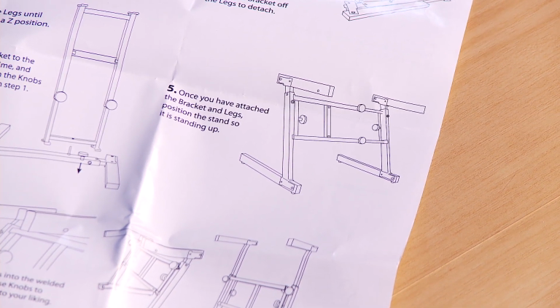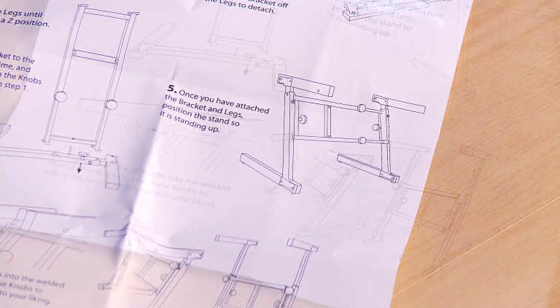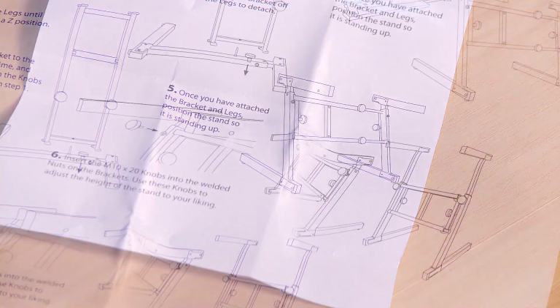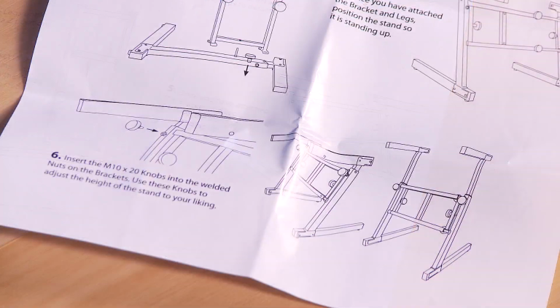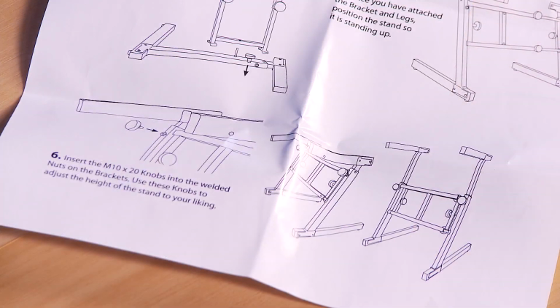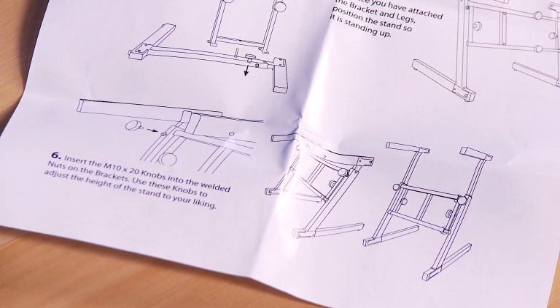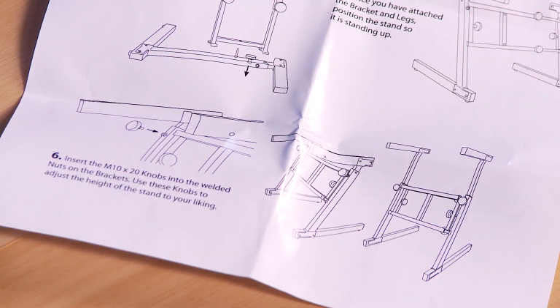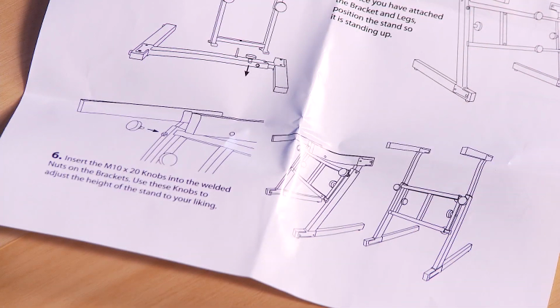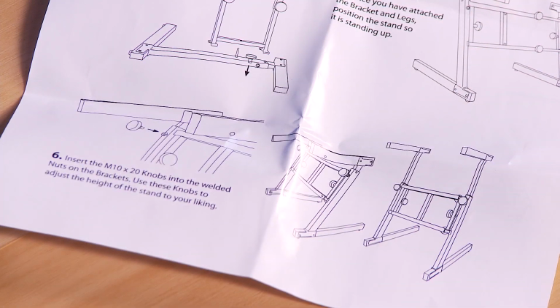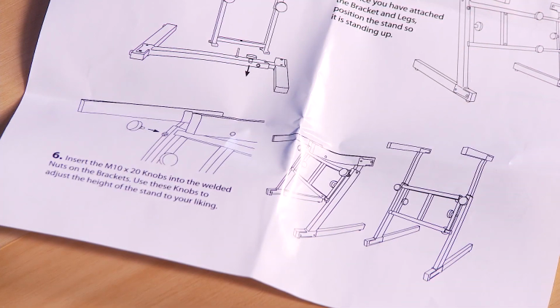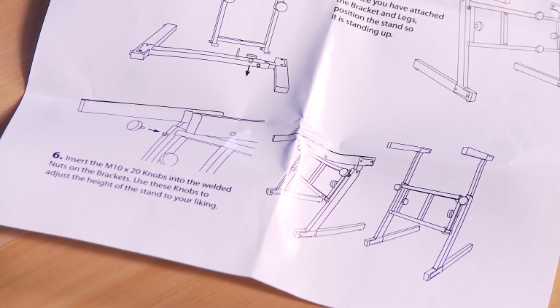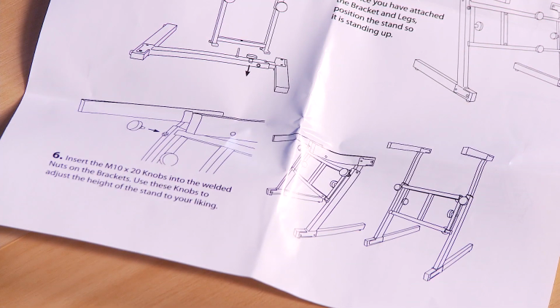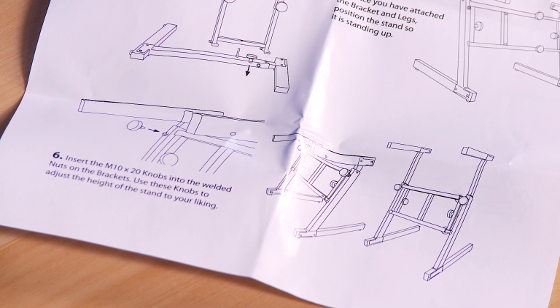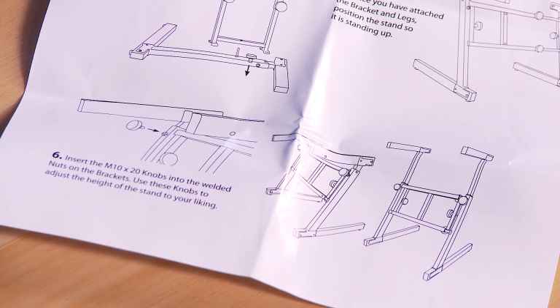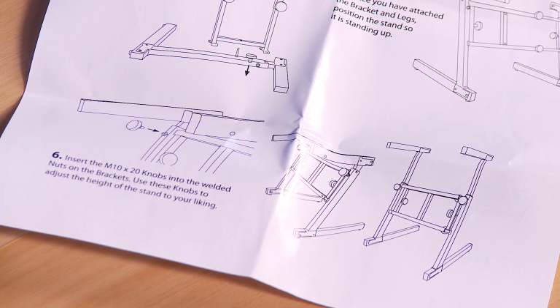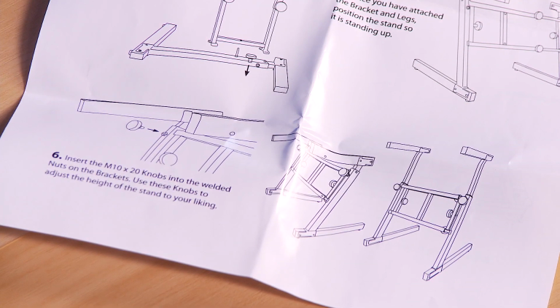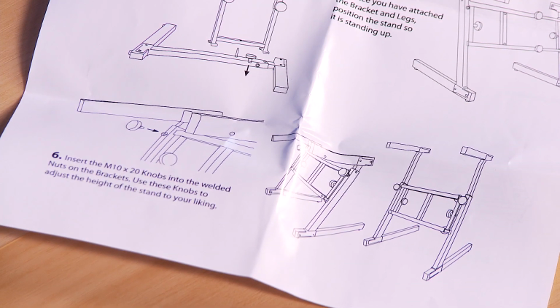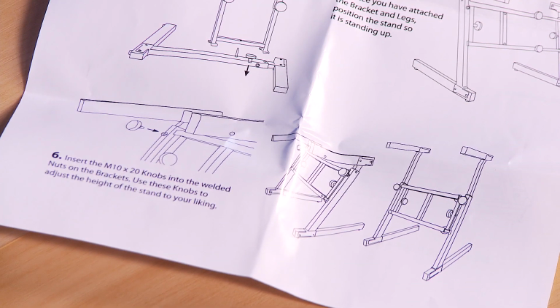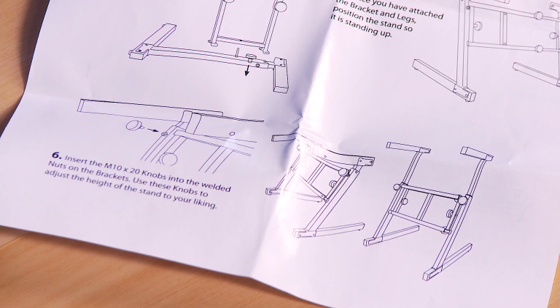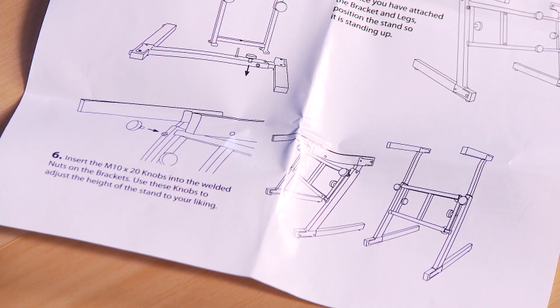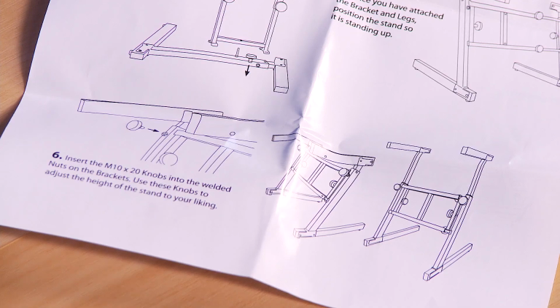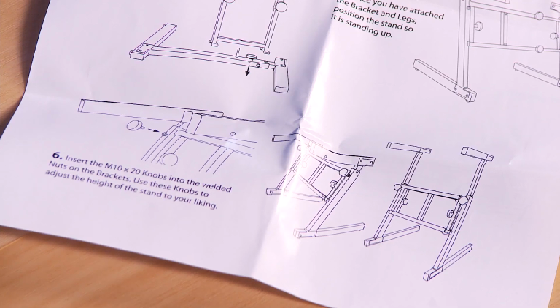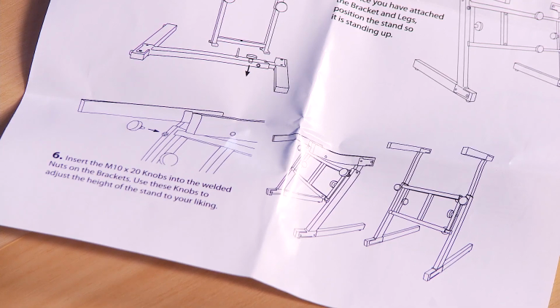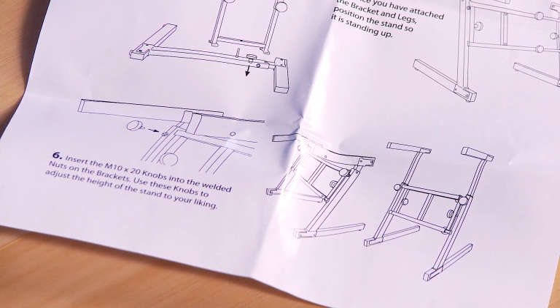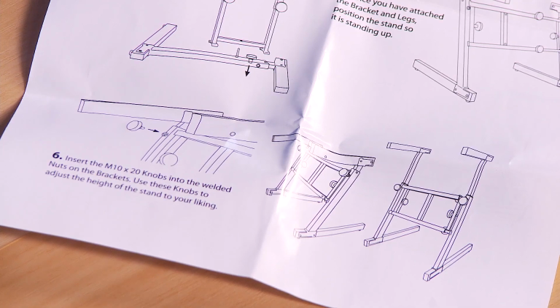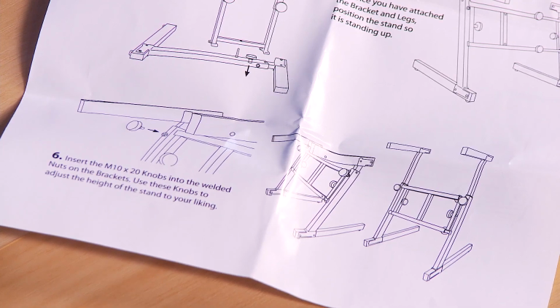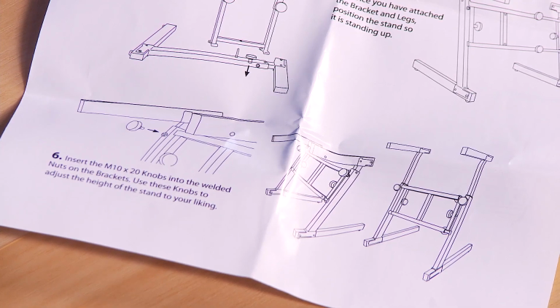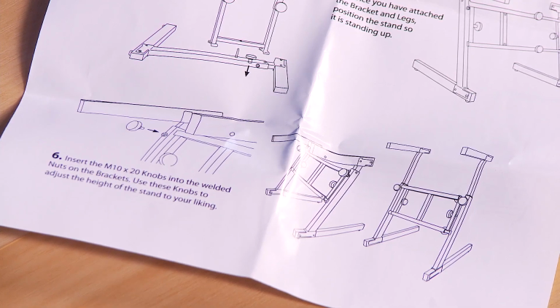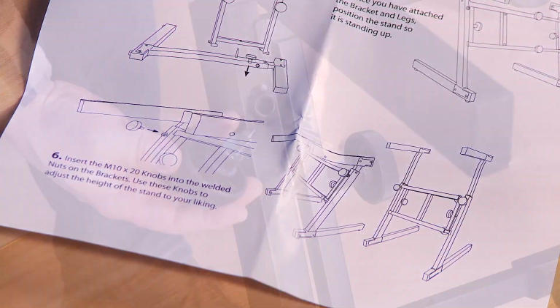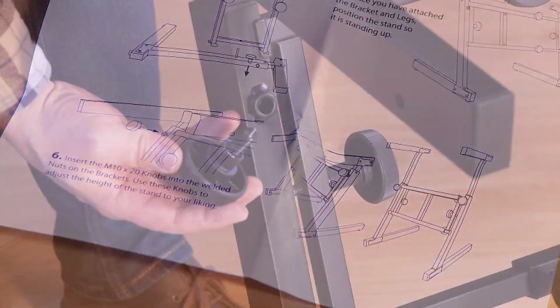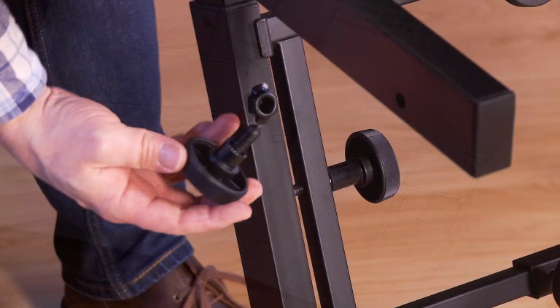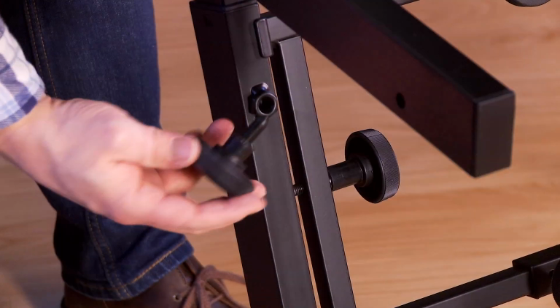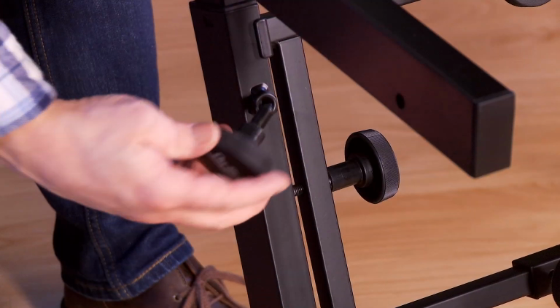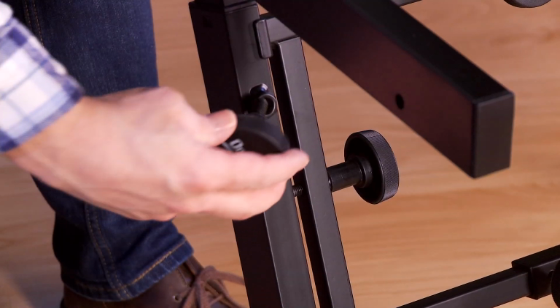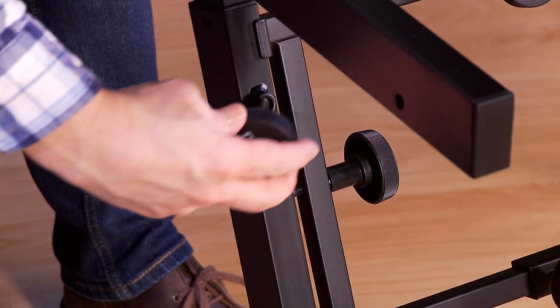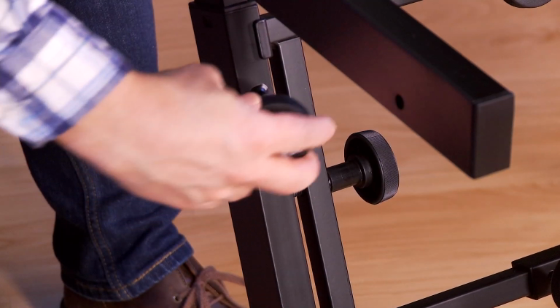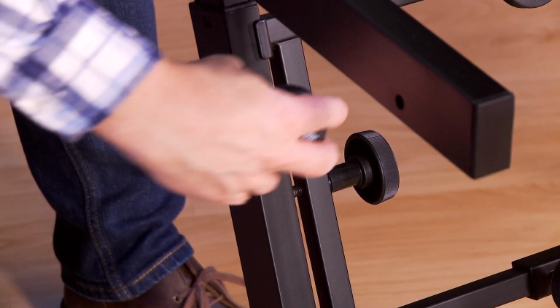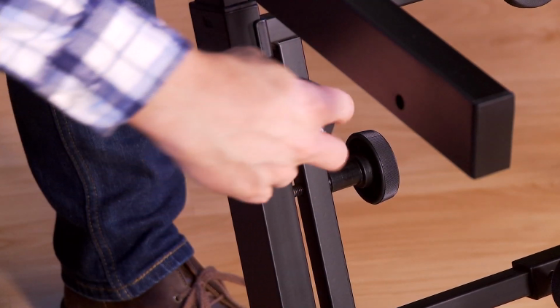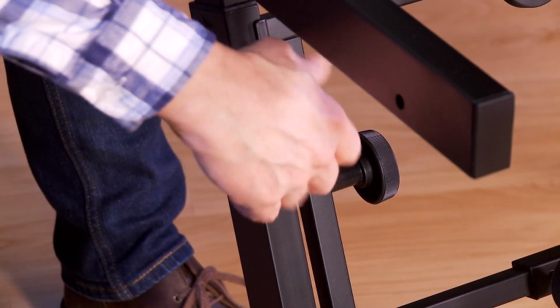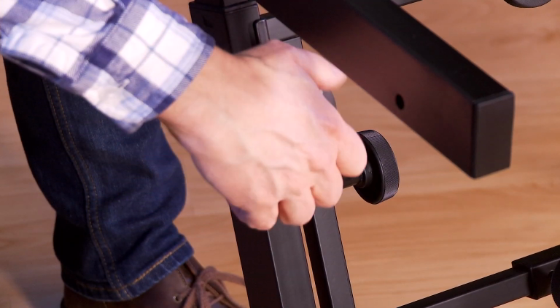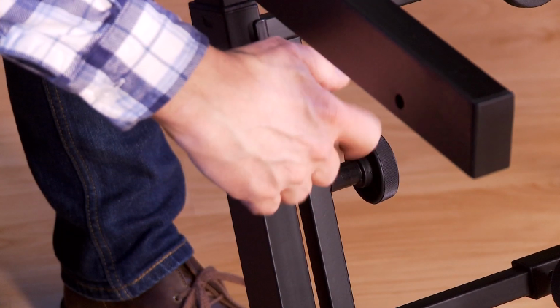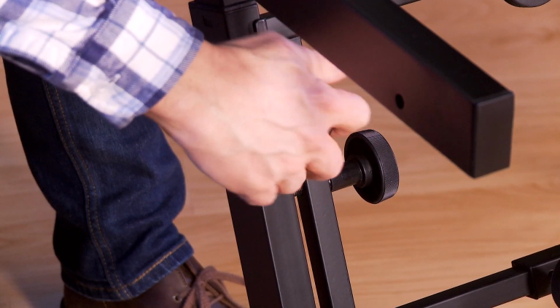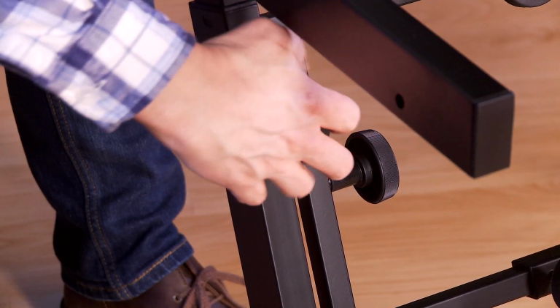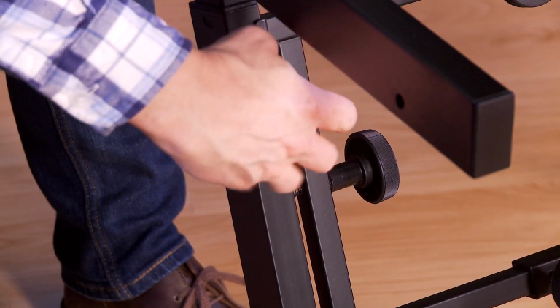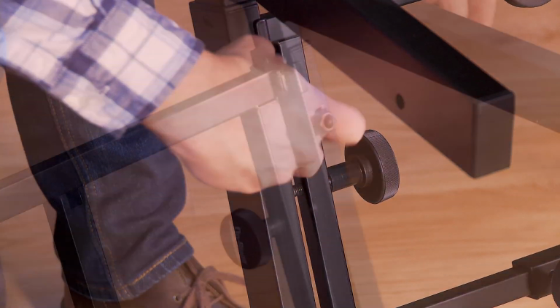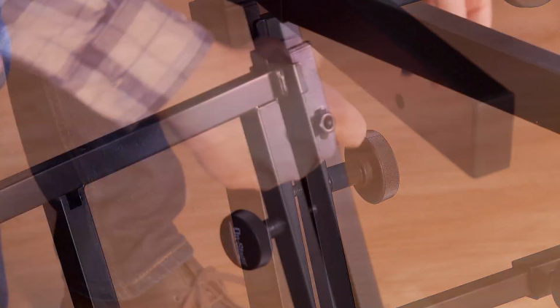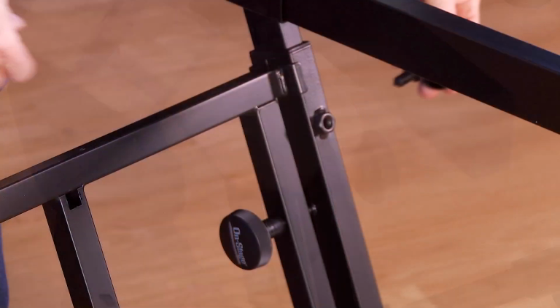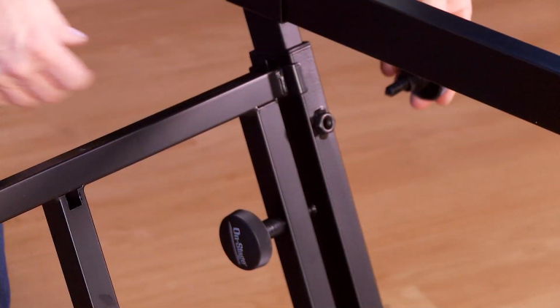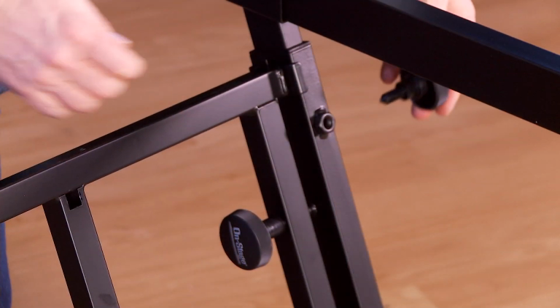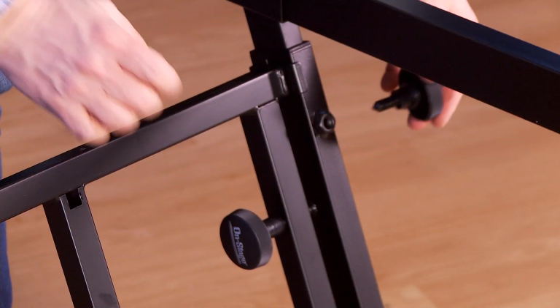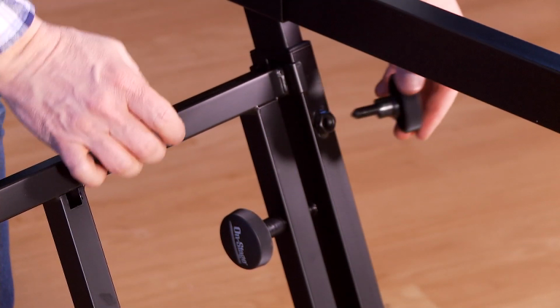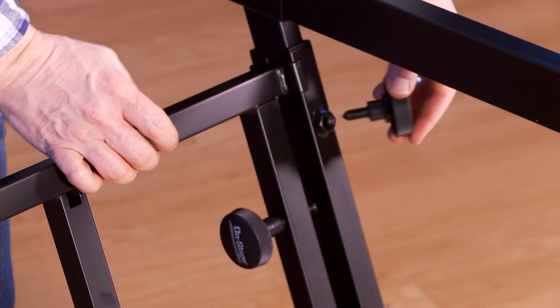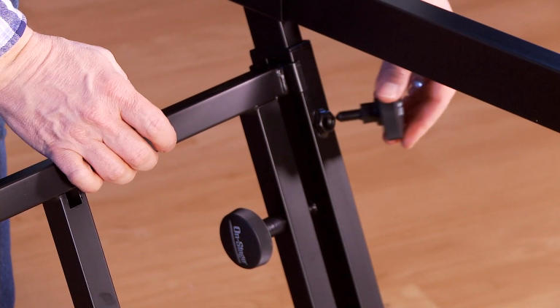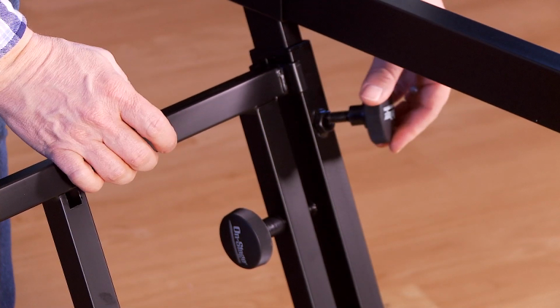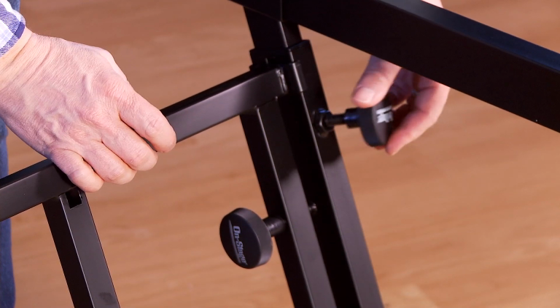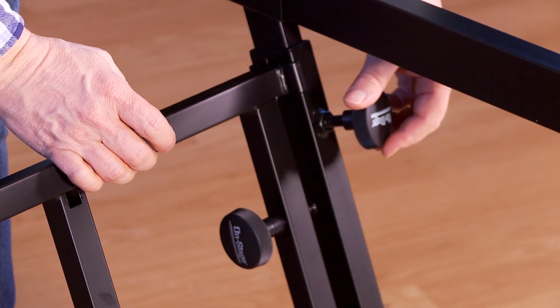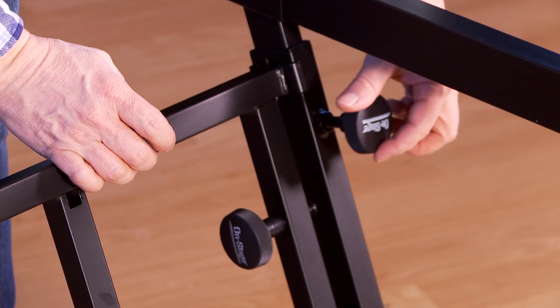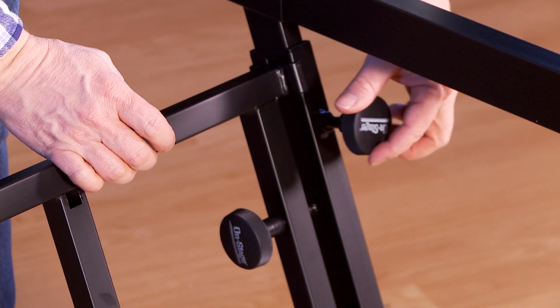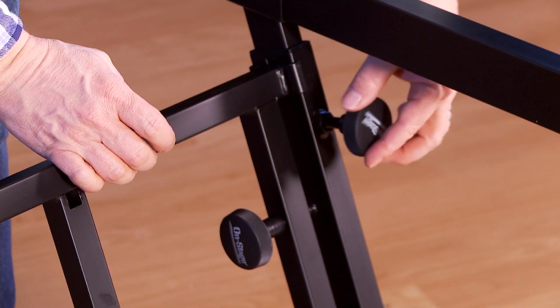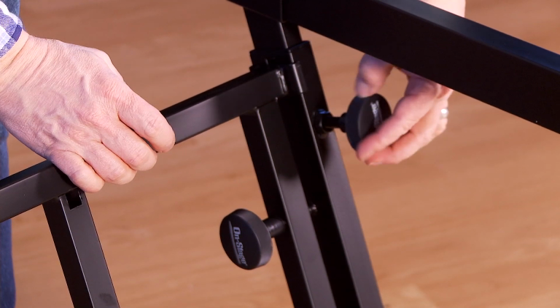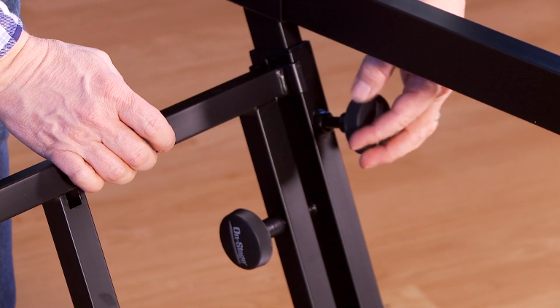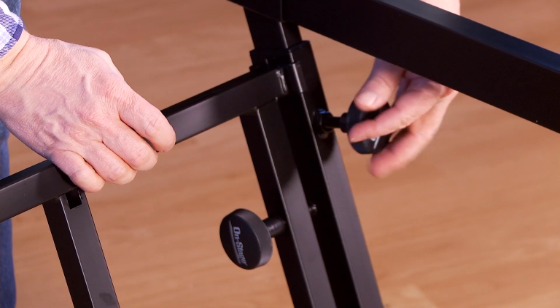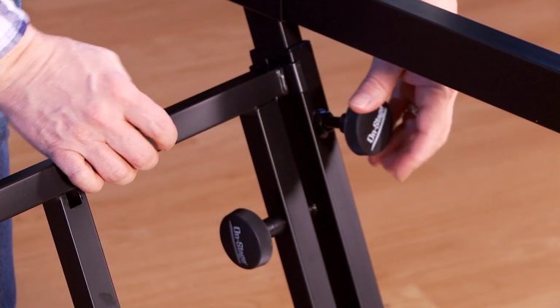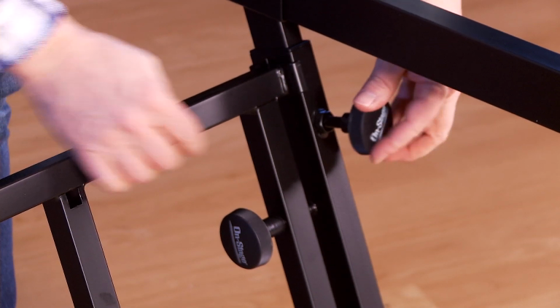Turn the stand into the upright position. Next, insert the height adjustment knobs into the legs.